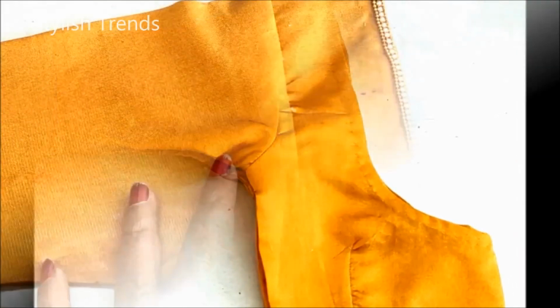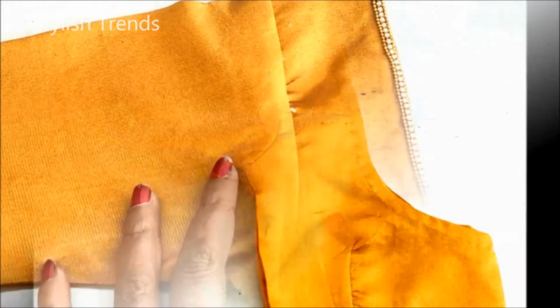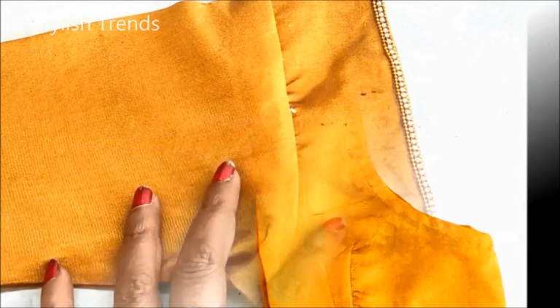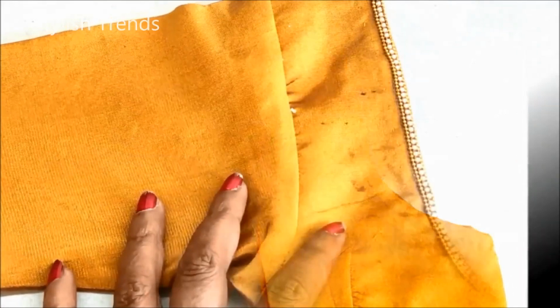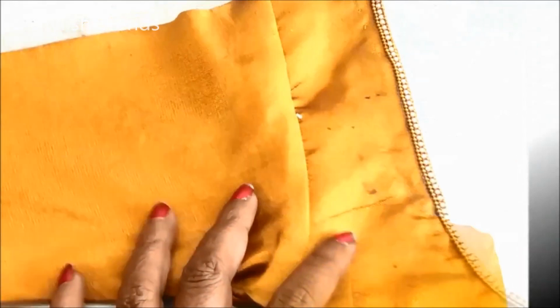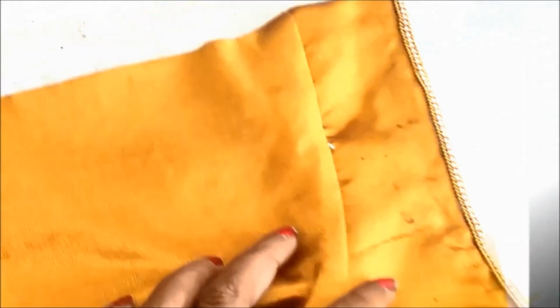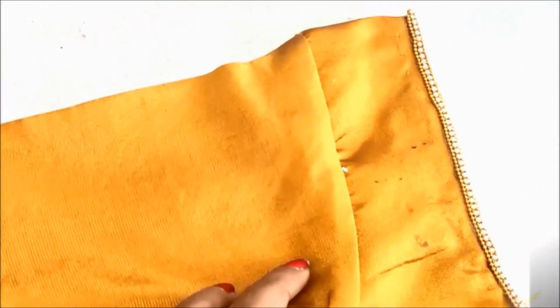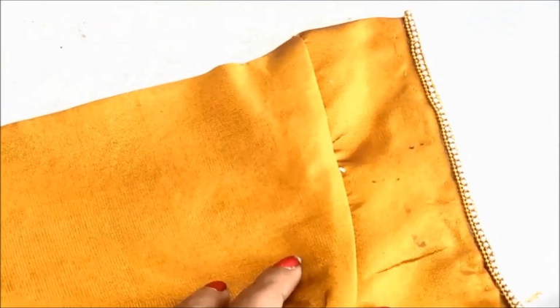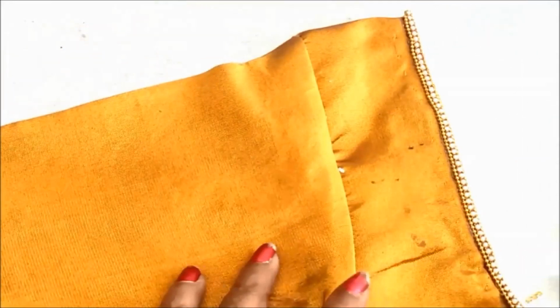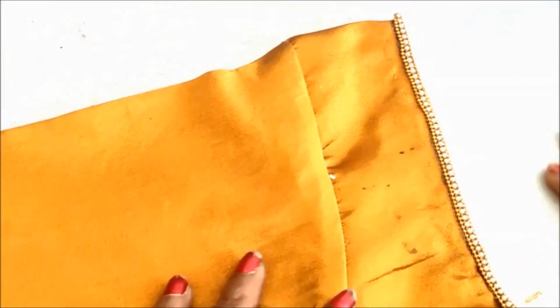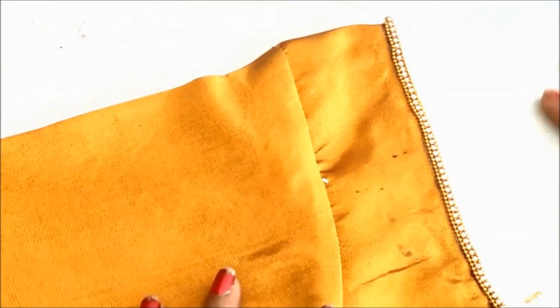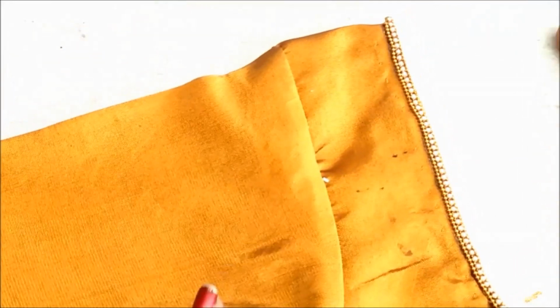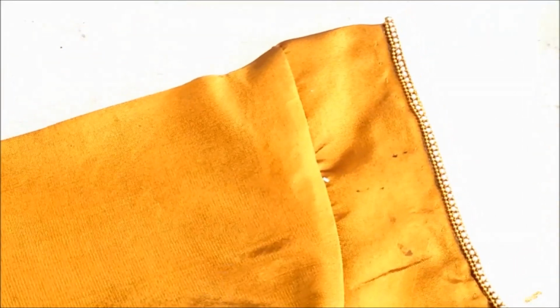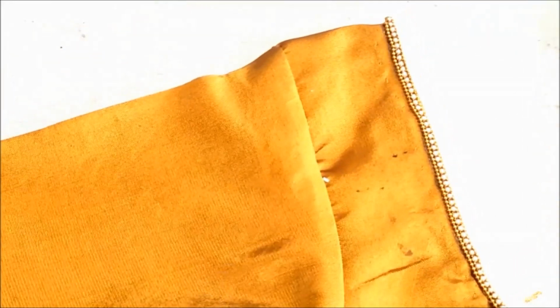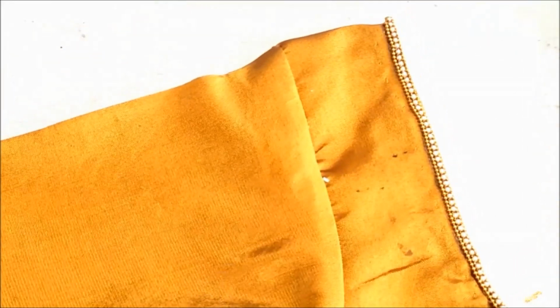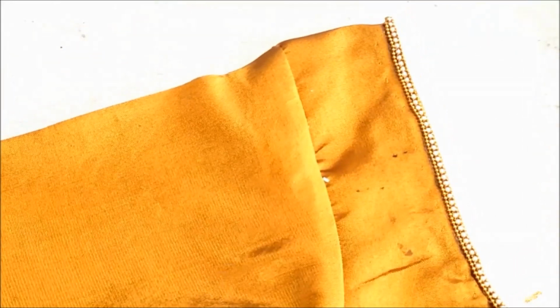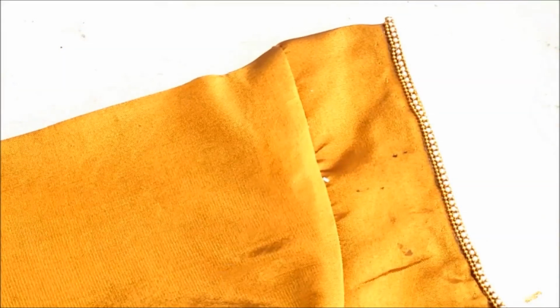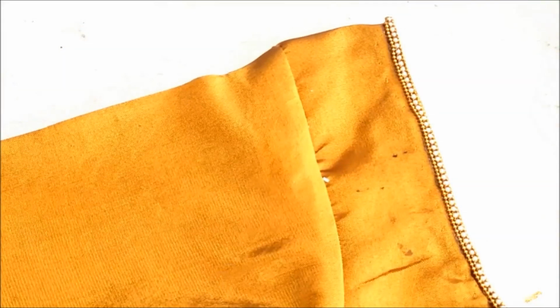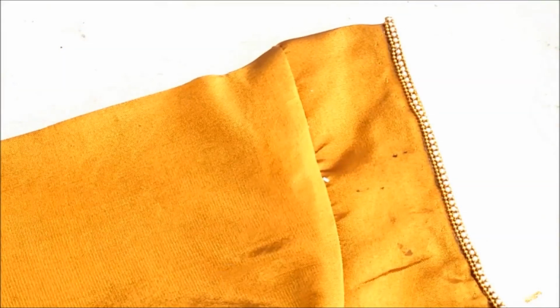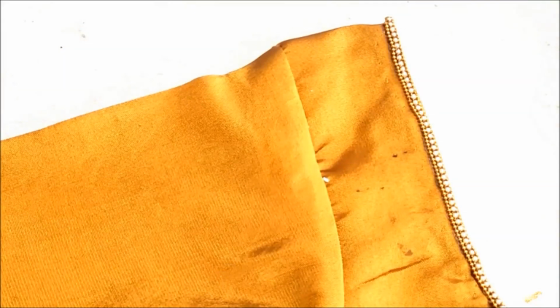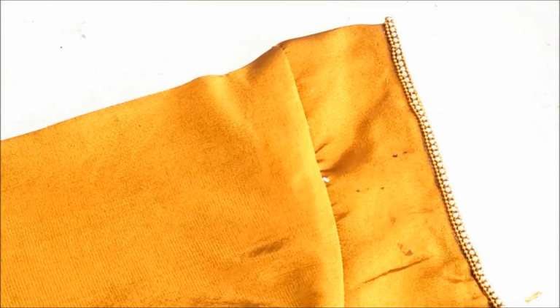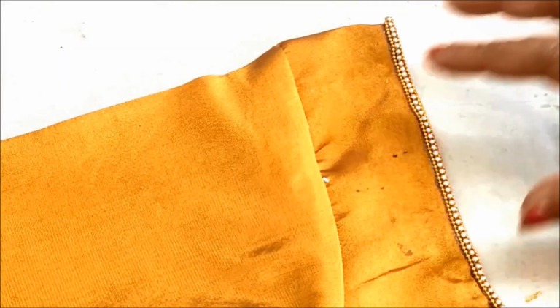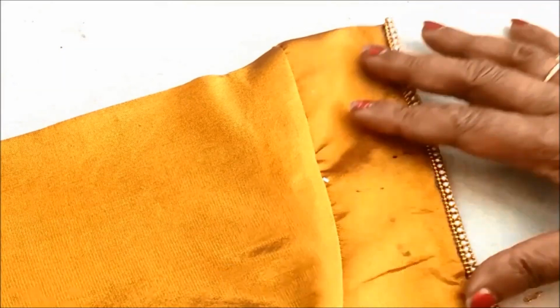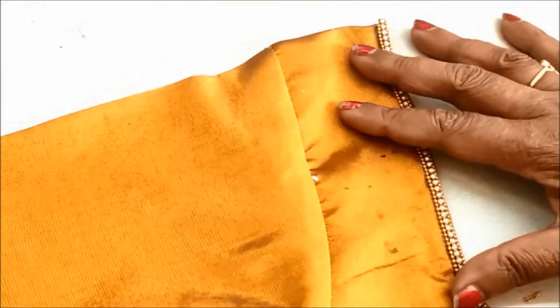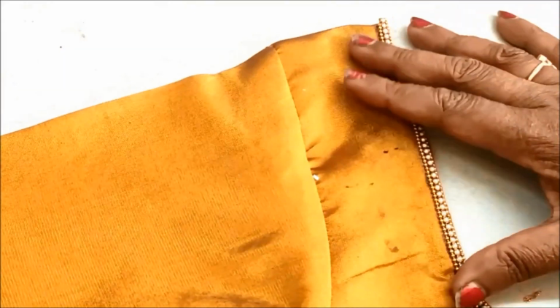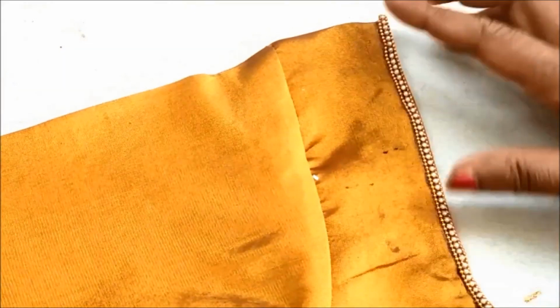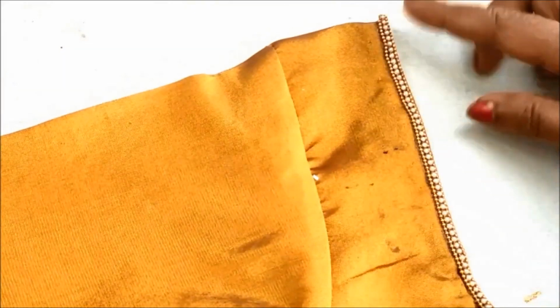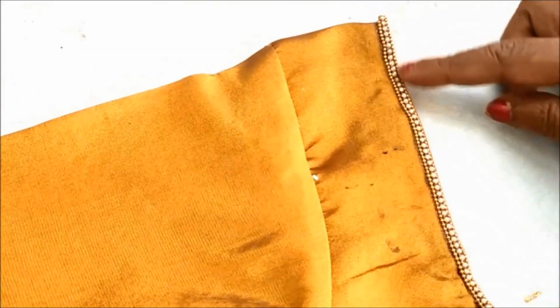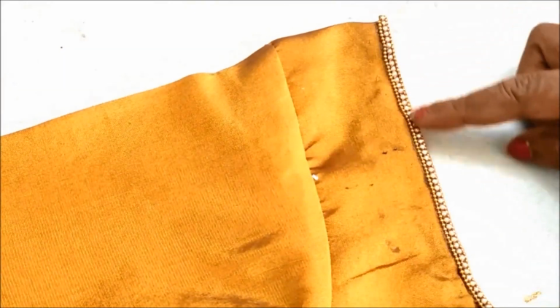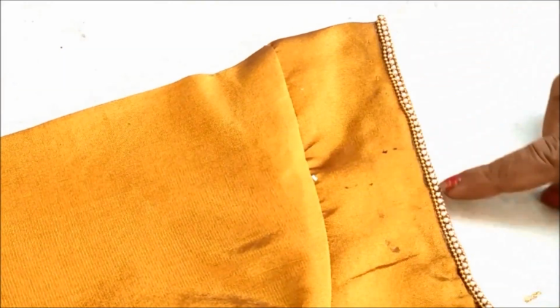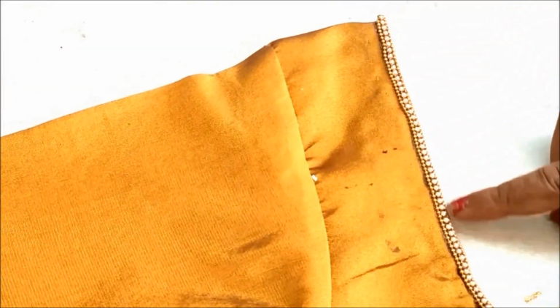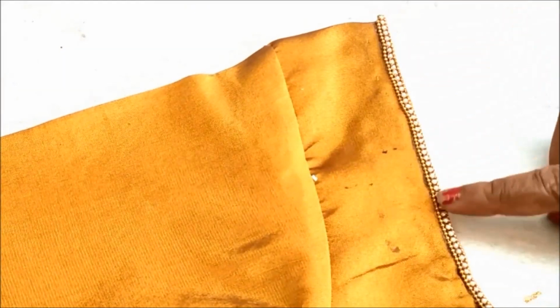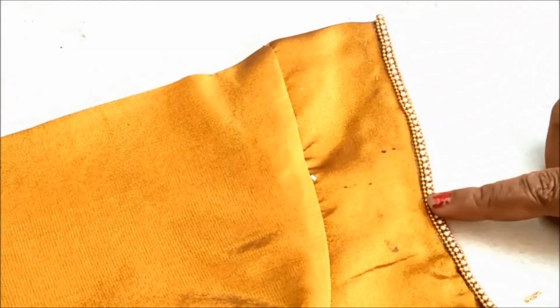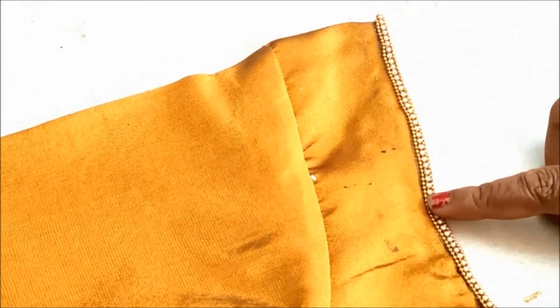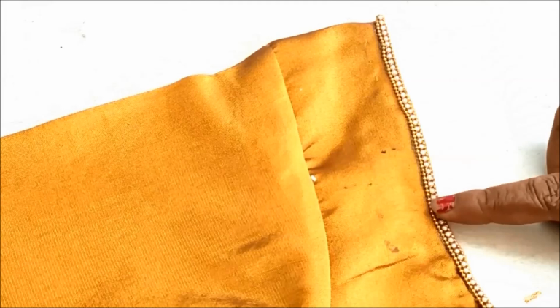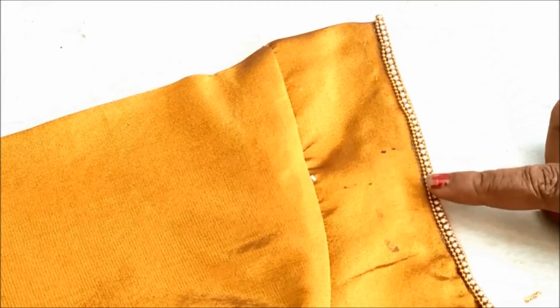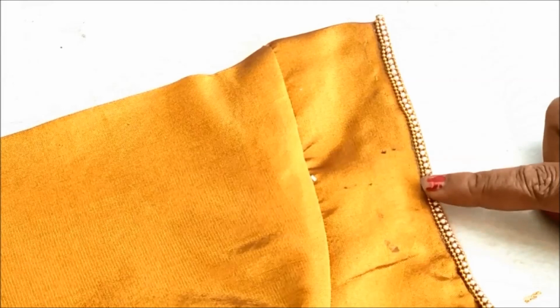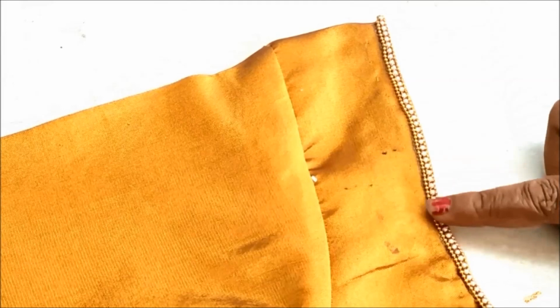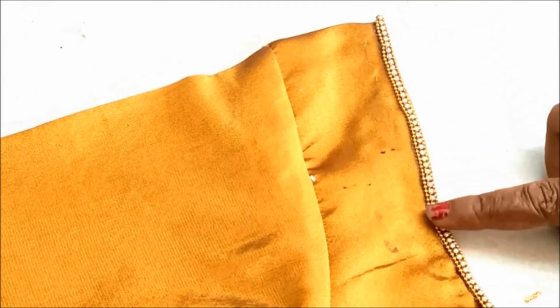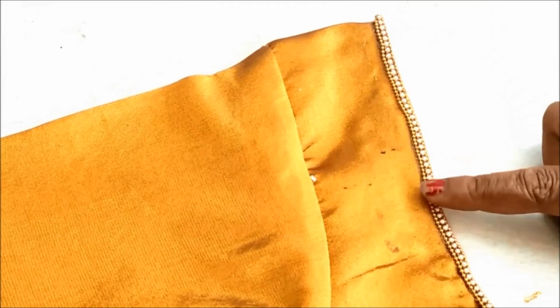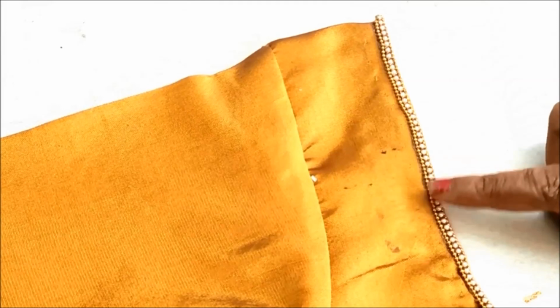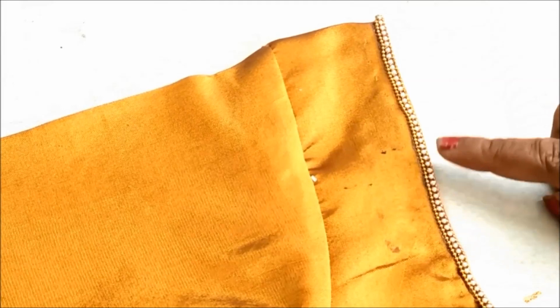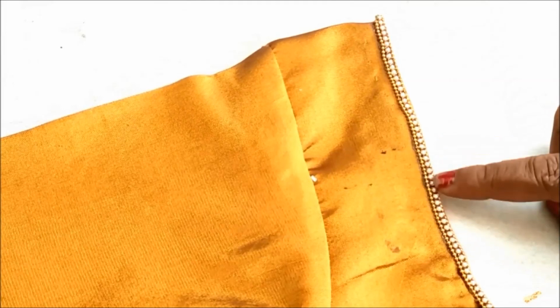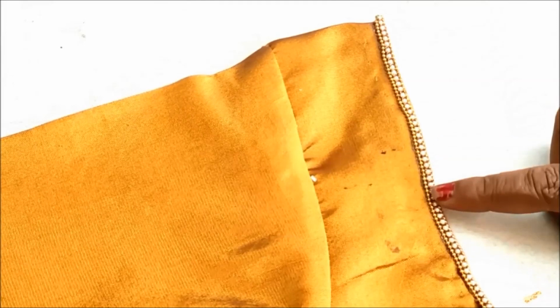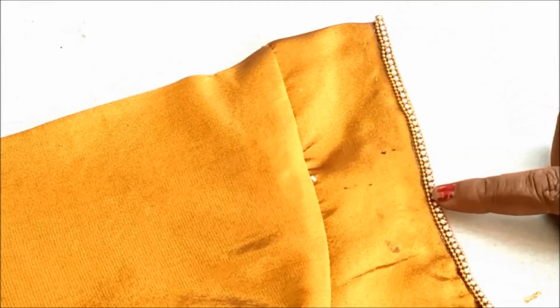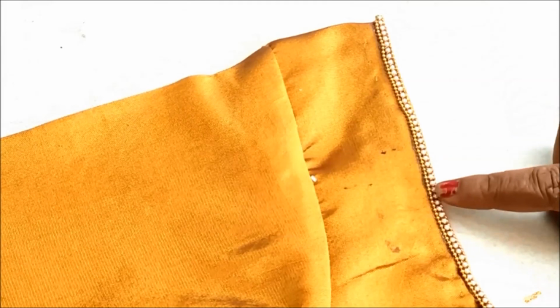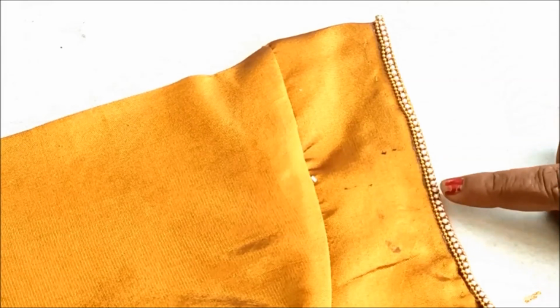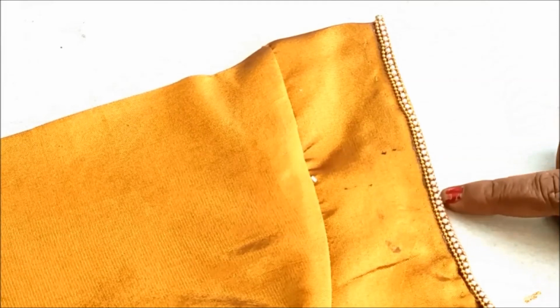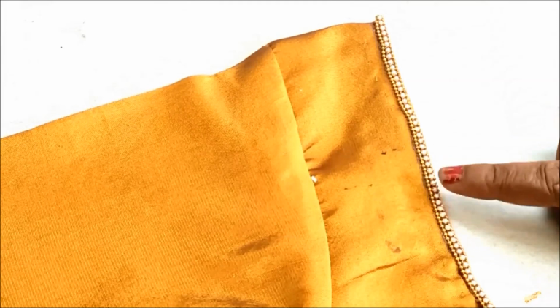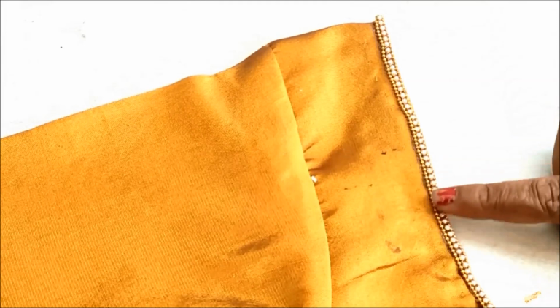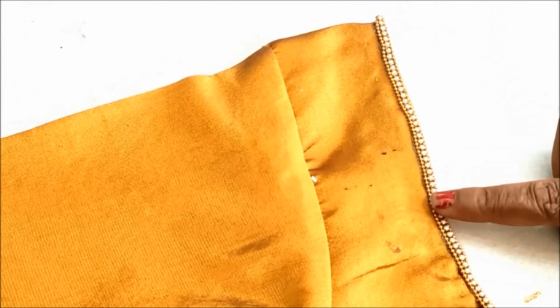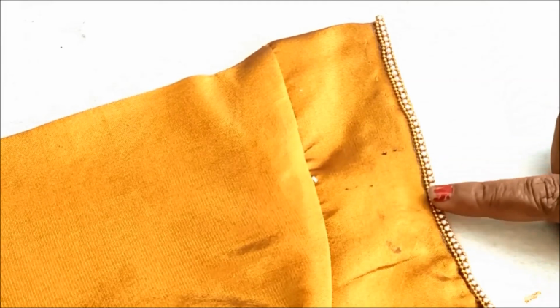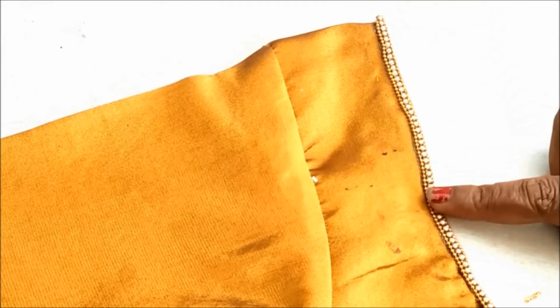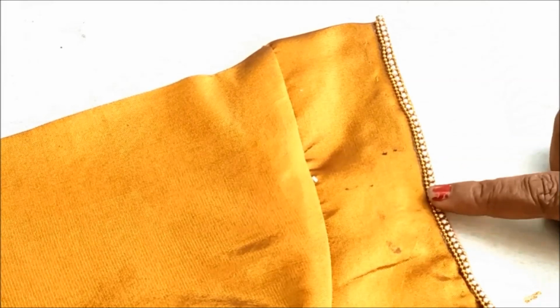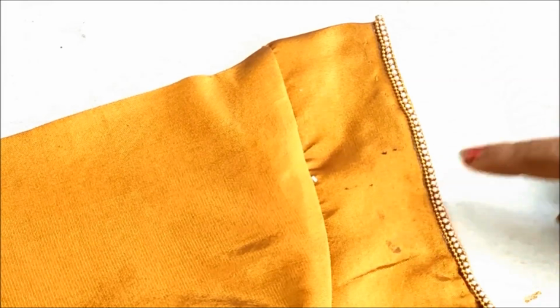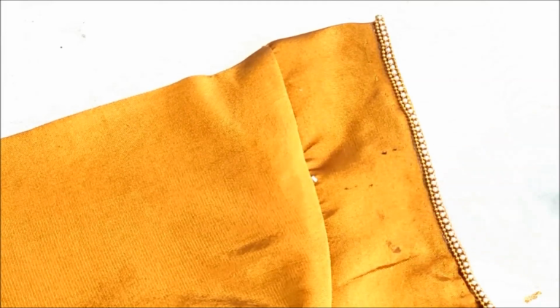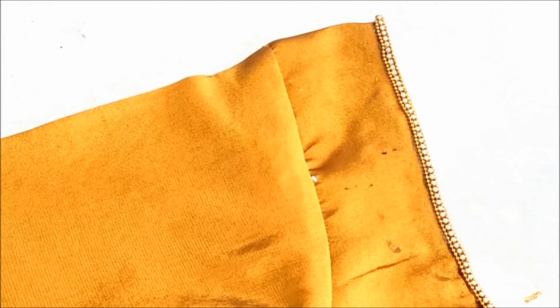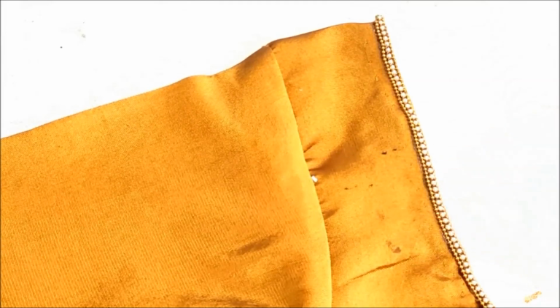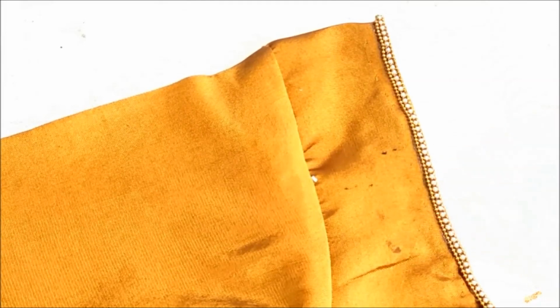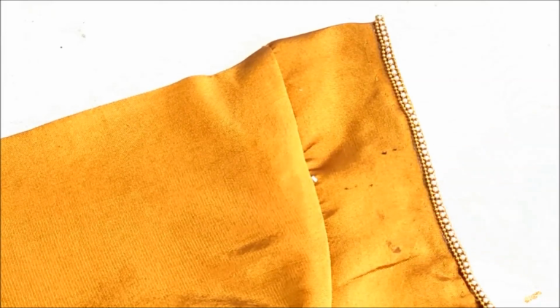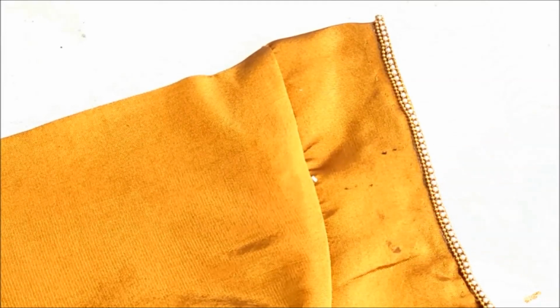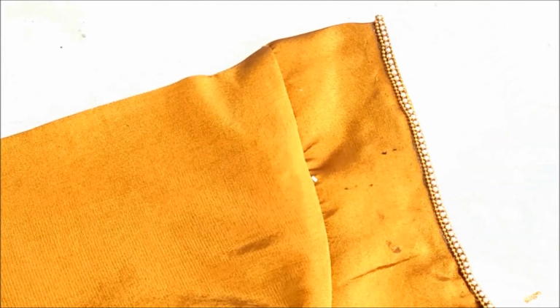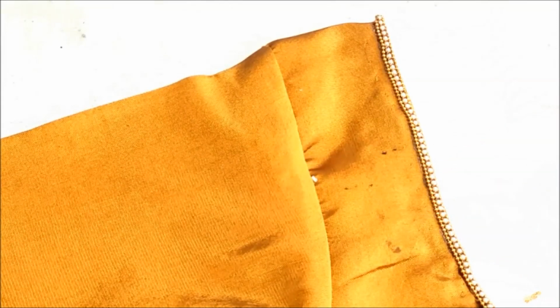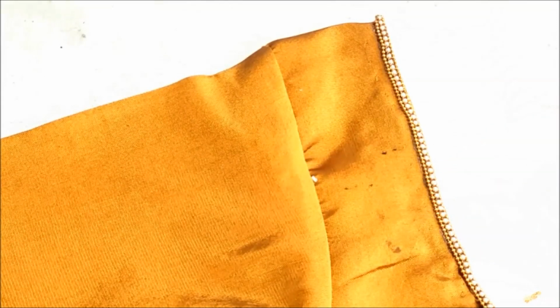This is the old blouse. It is pure silk. This is a plain design.